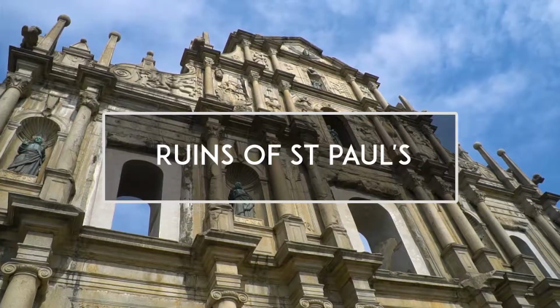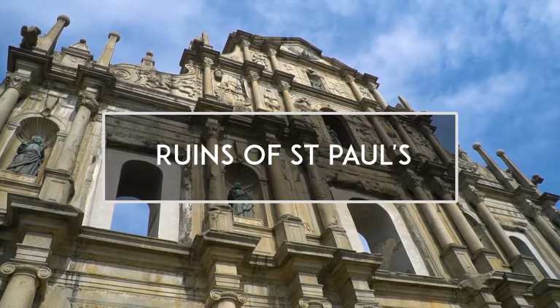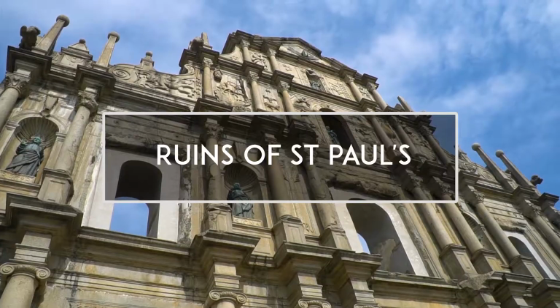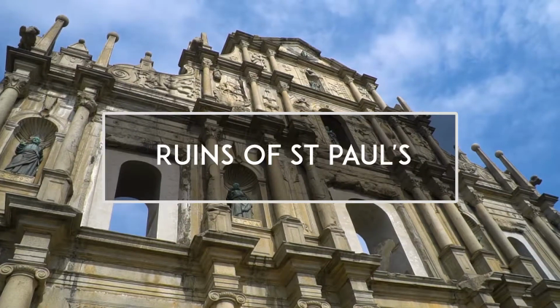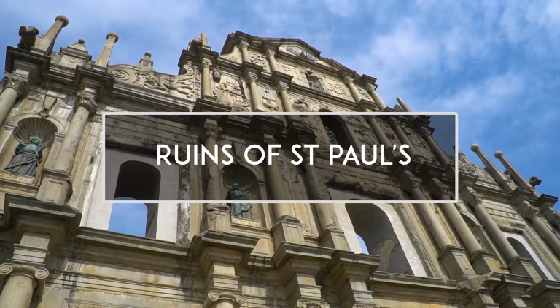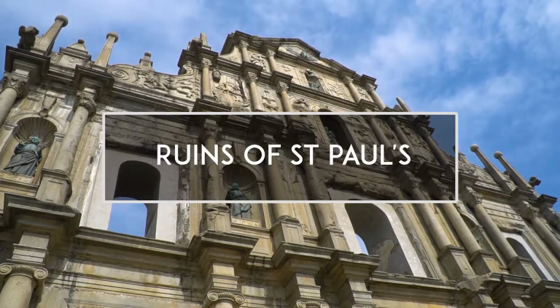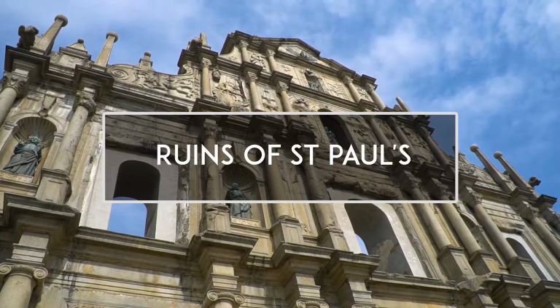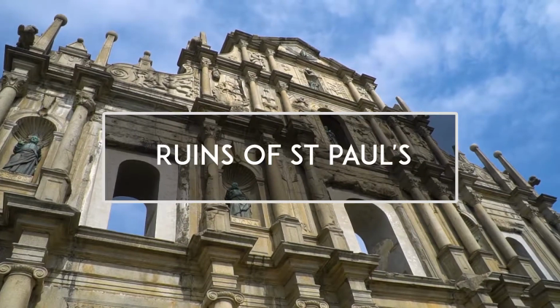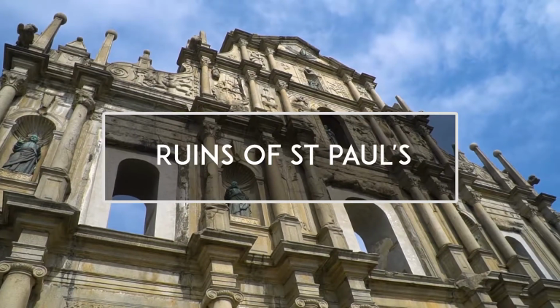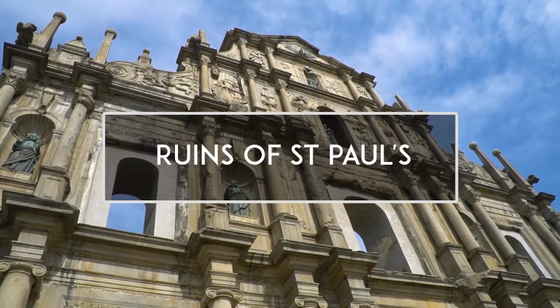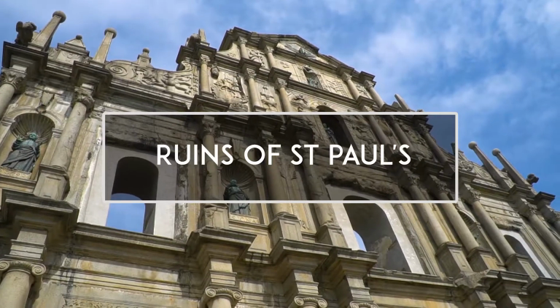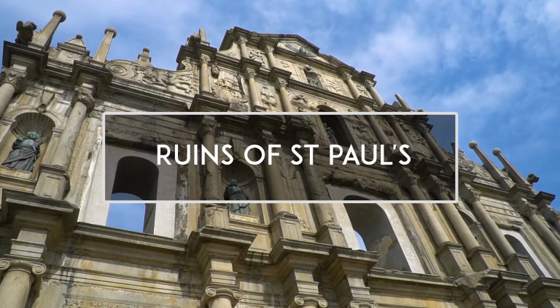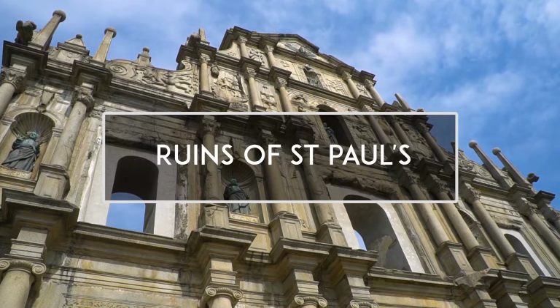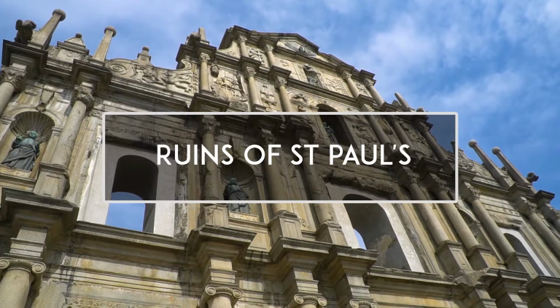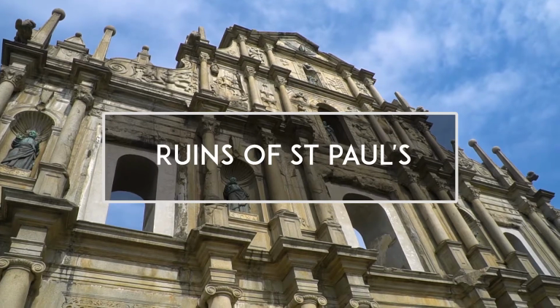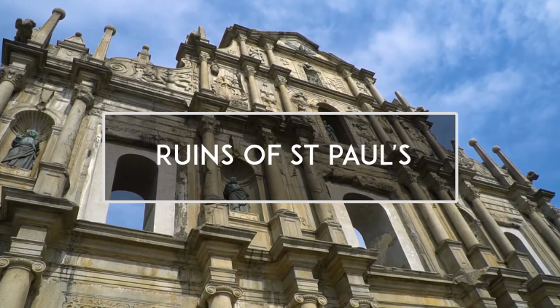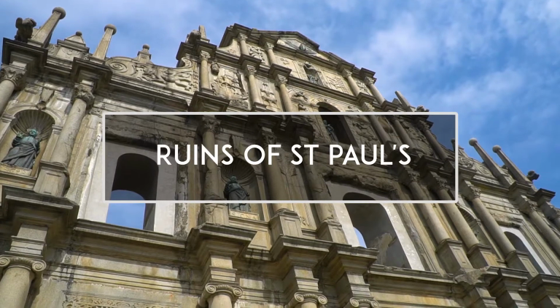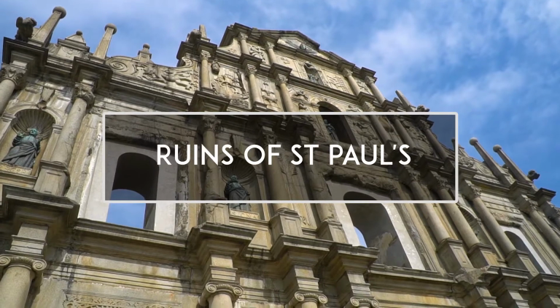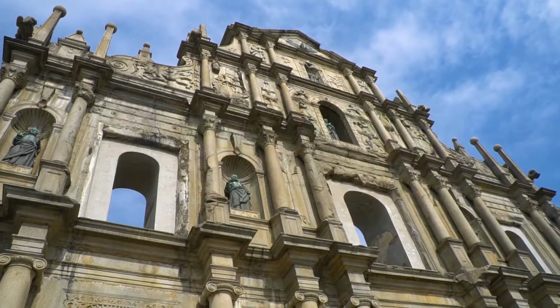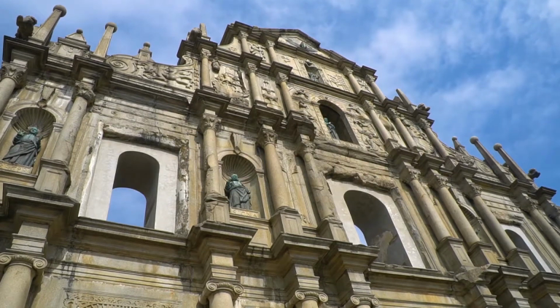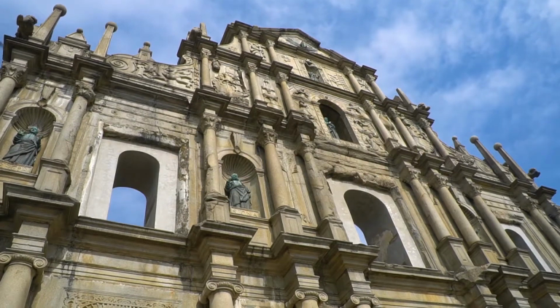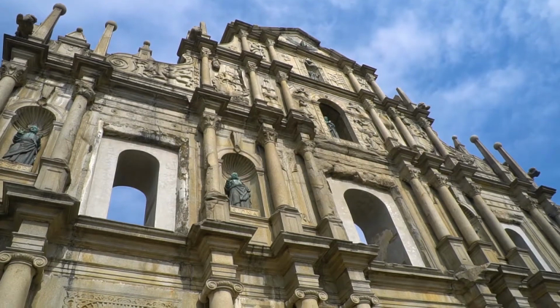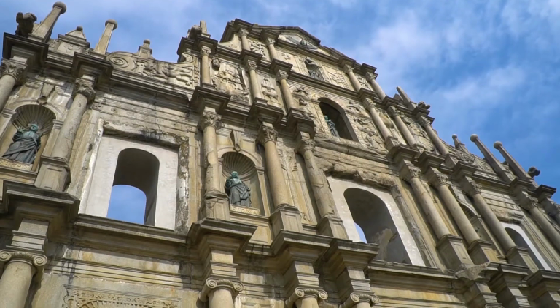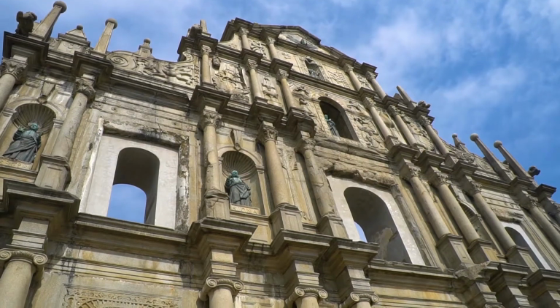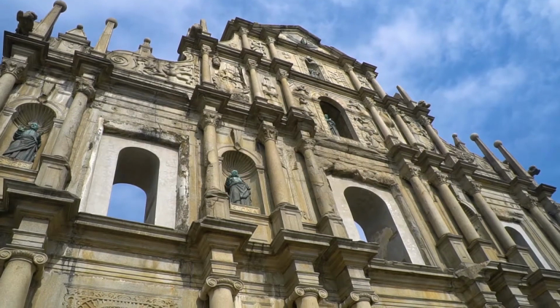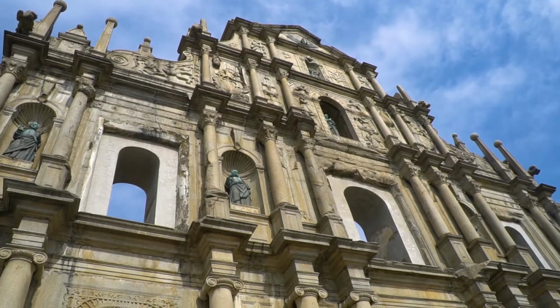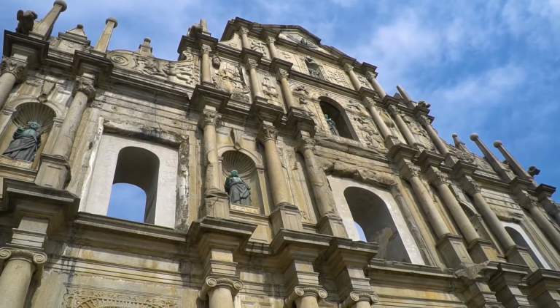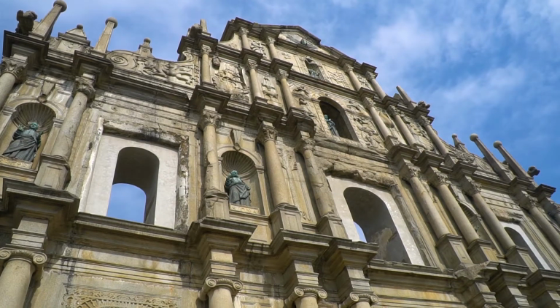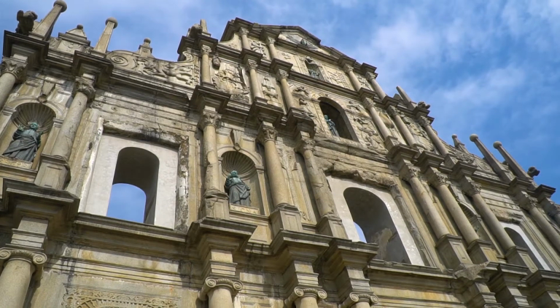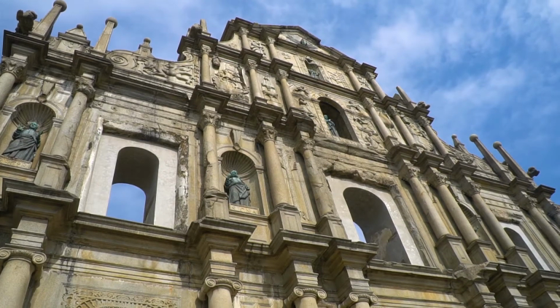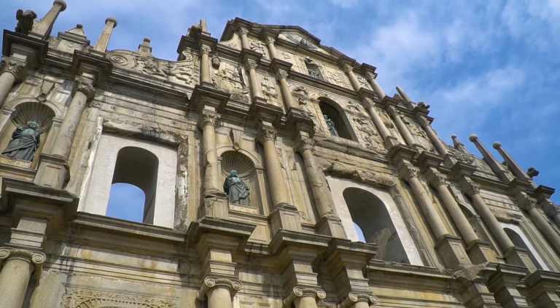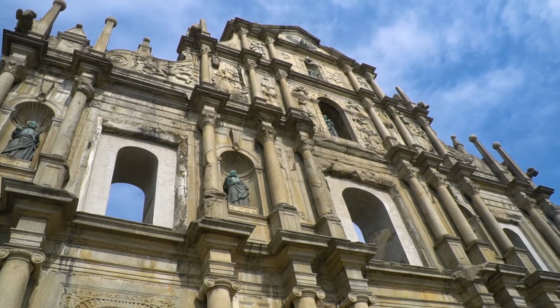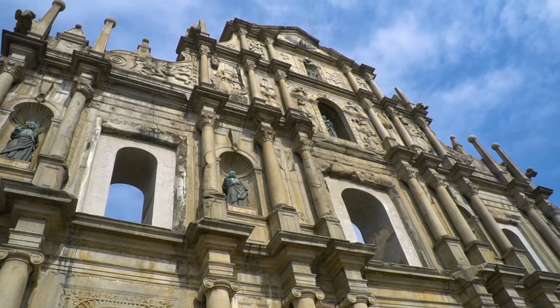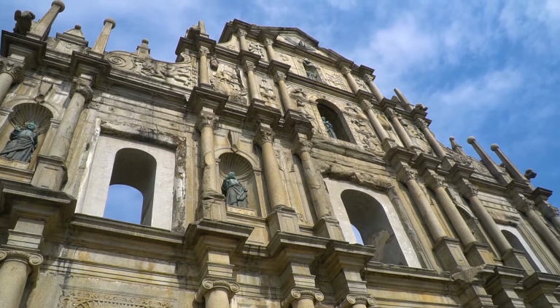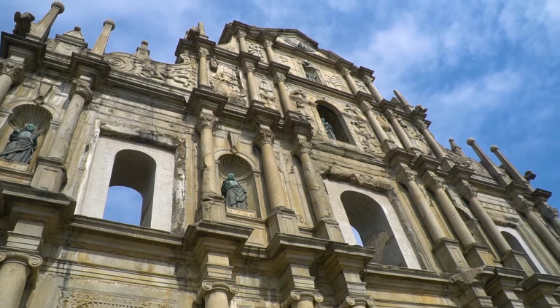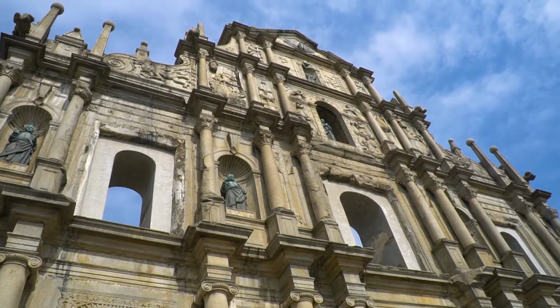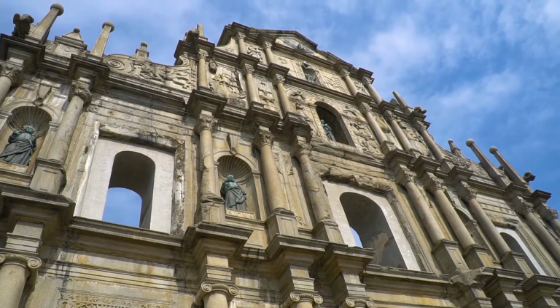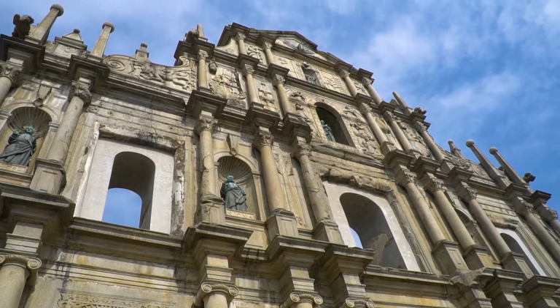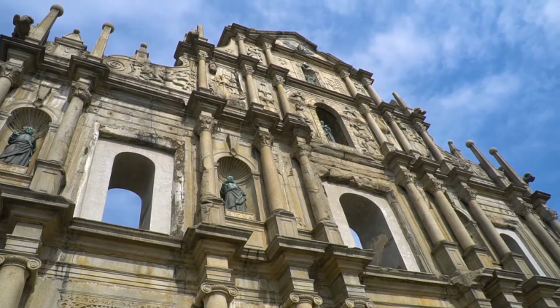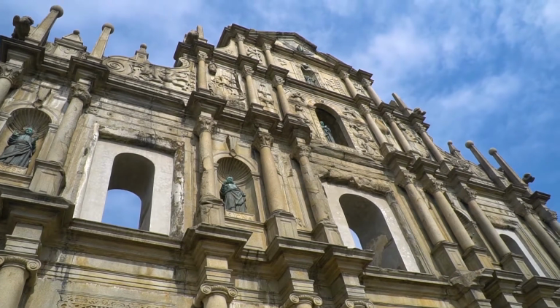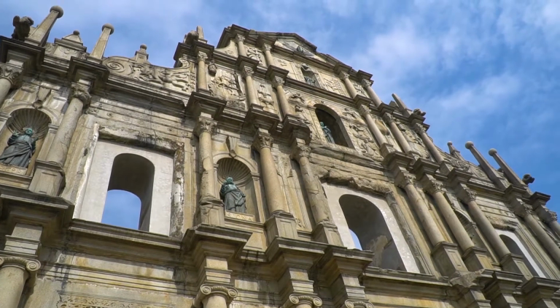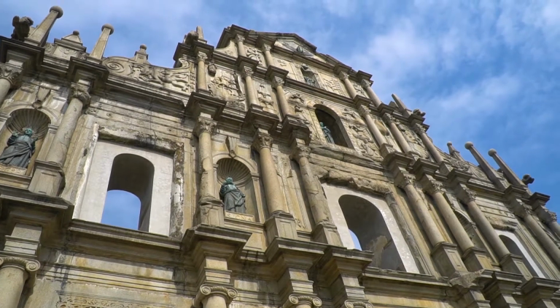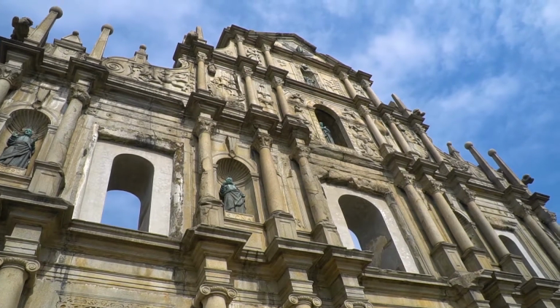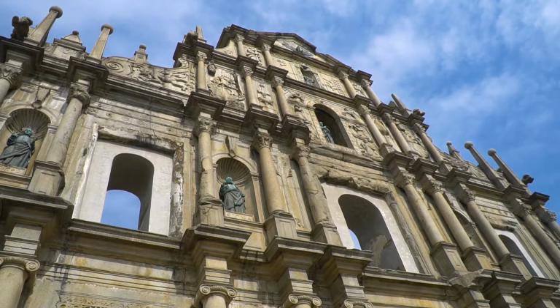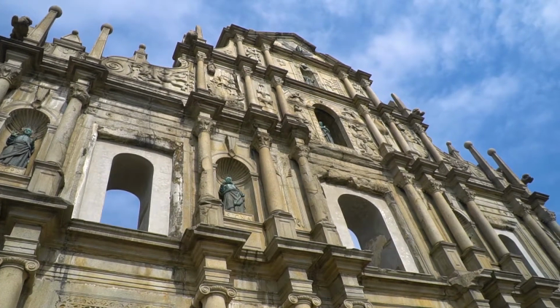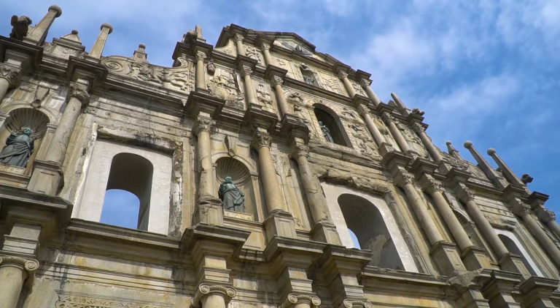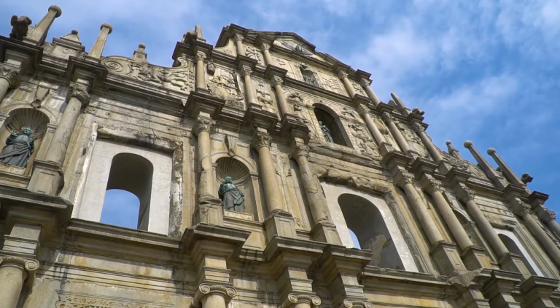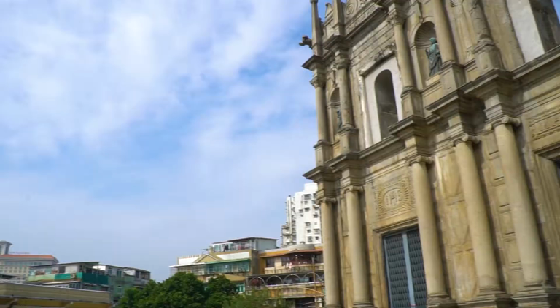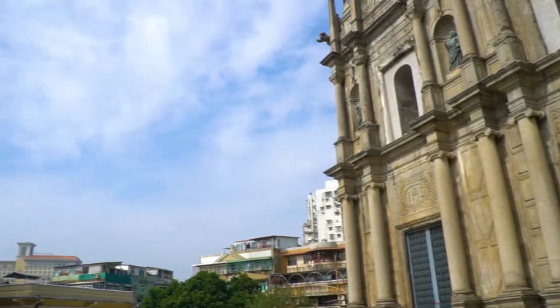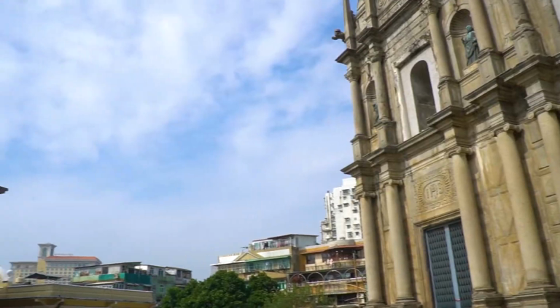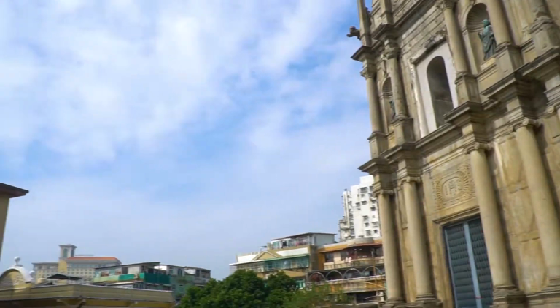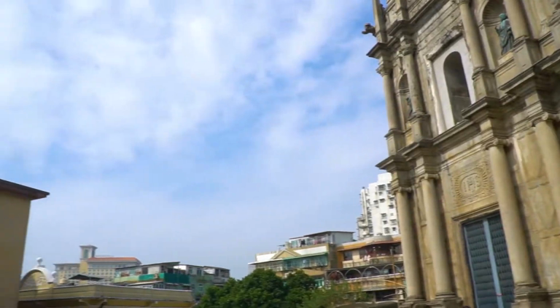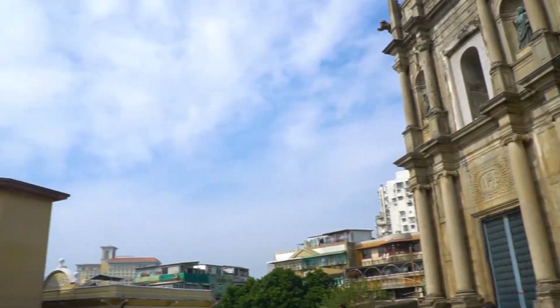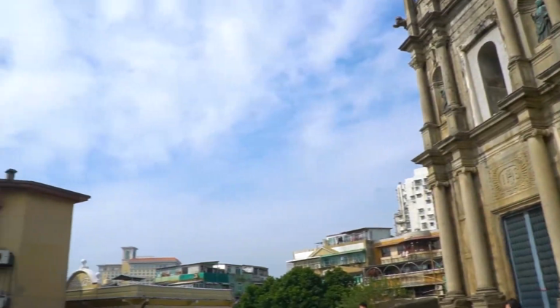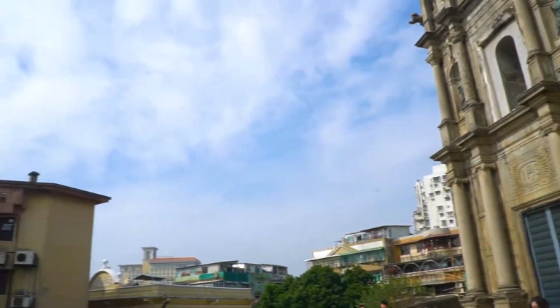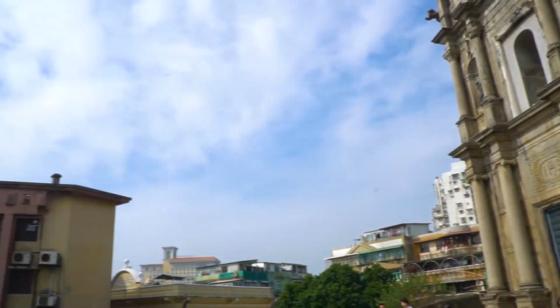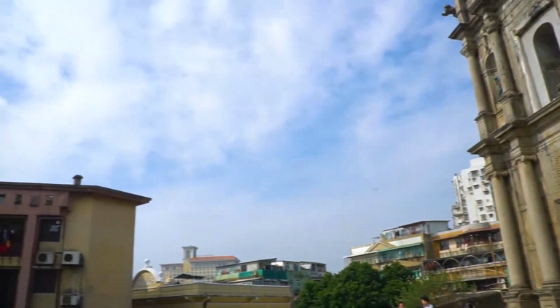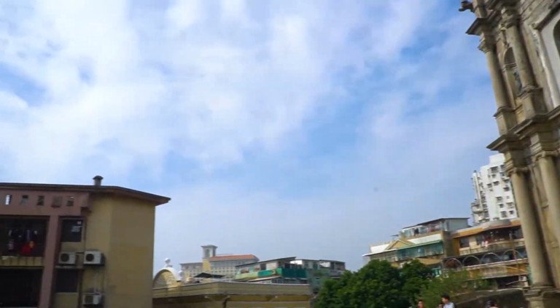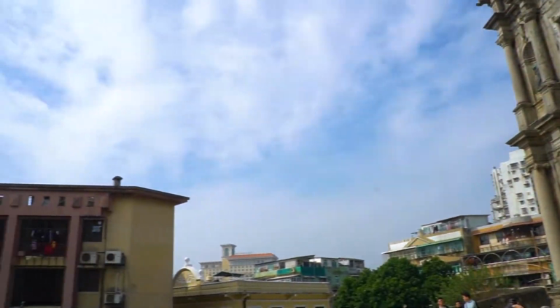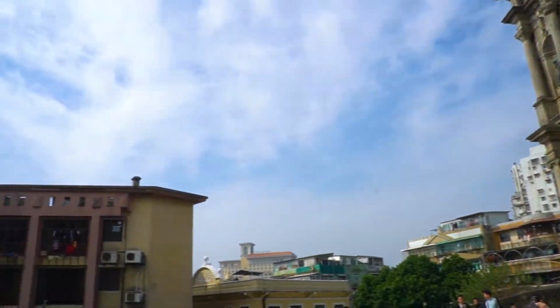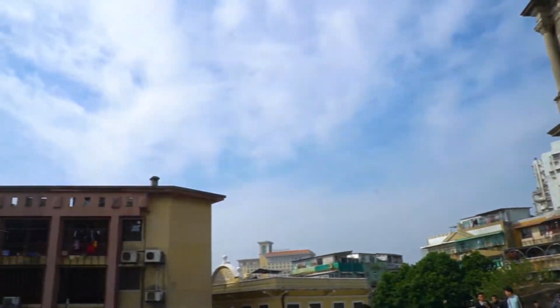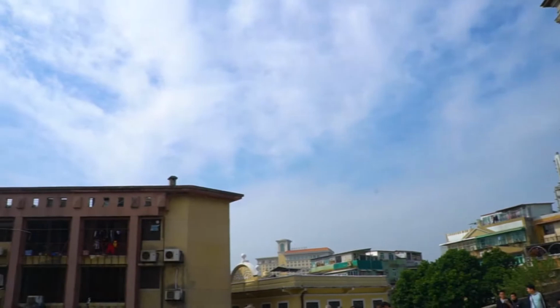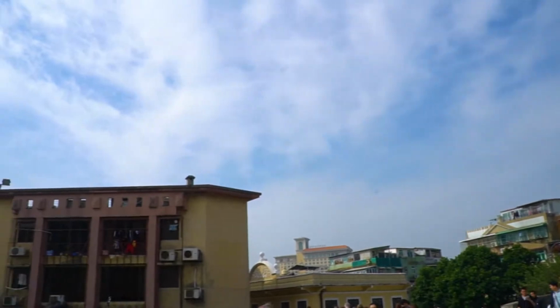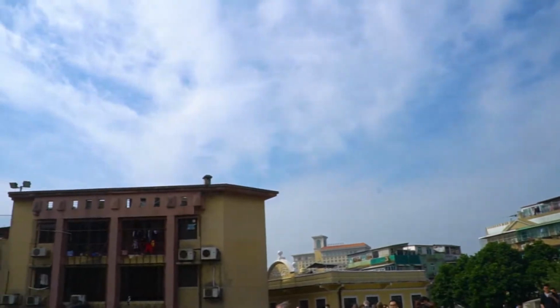Next we head over to the Ruins of Saint Paul's. It's a 17th century church, and only the facade is remaining.